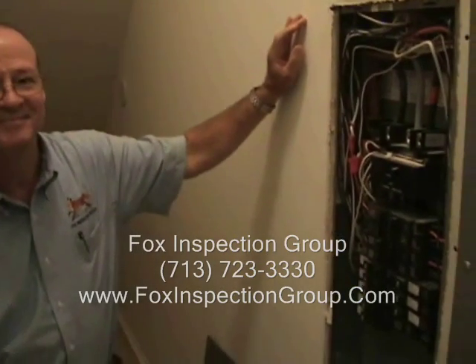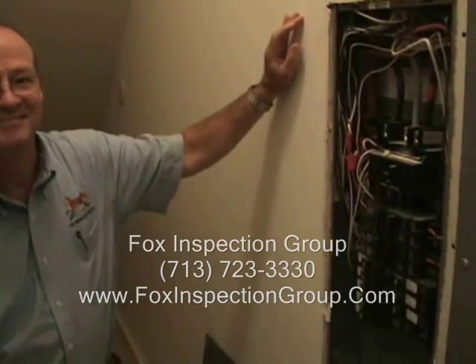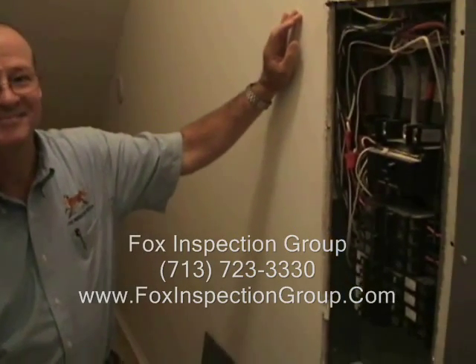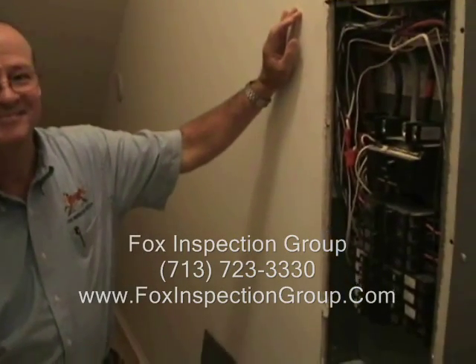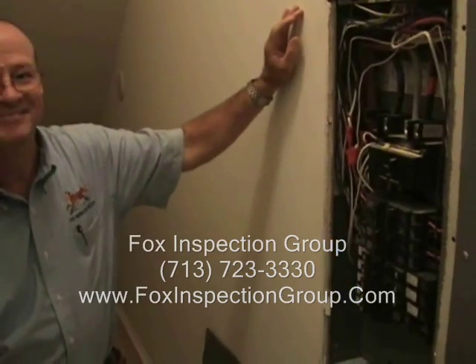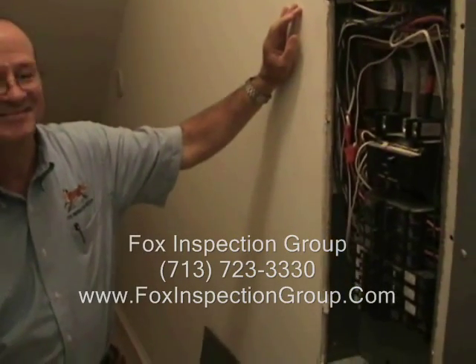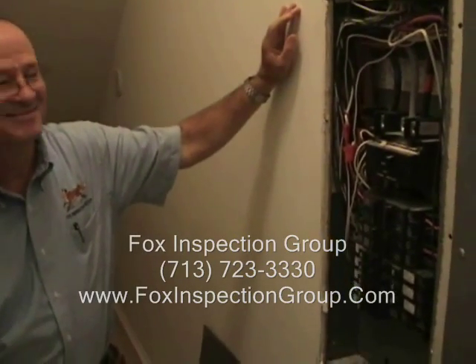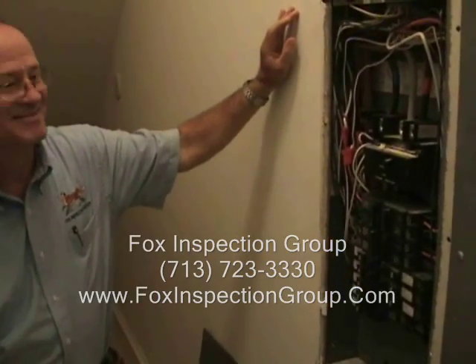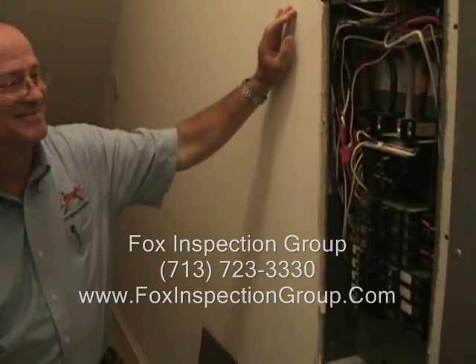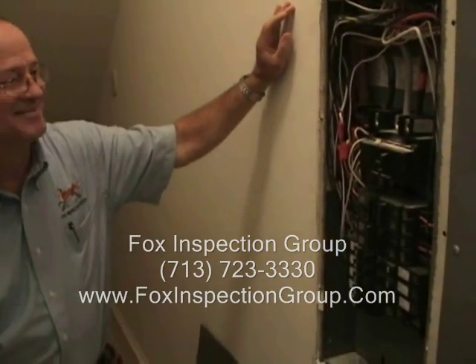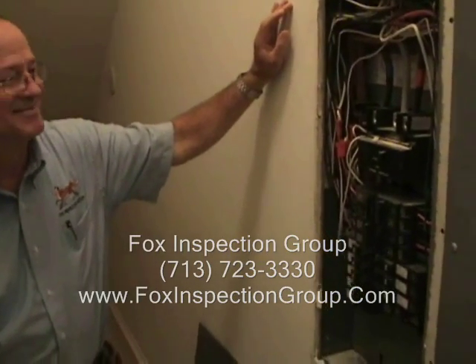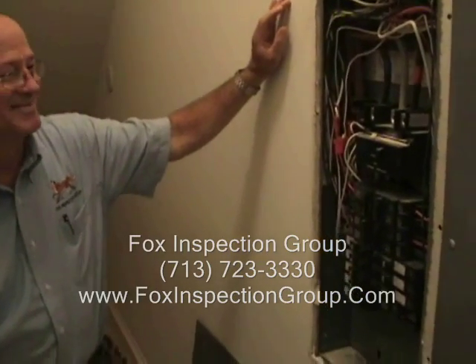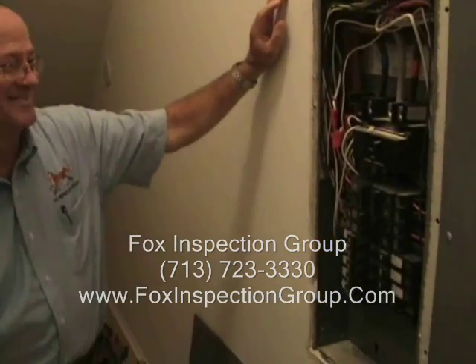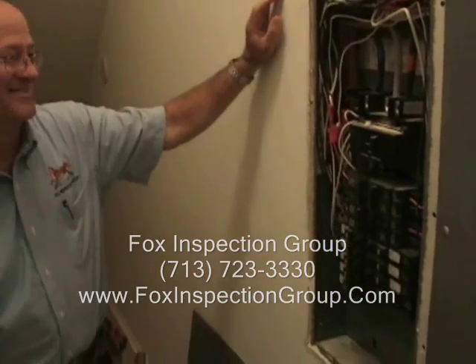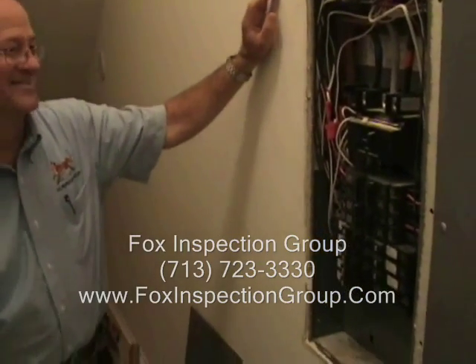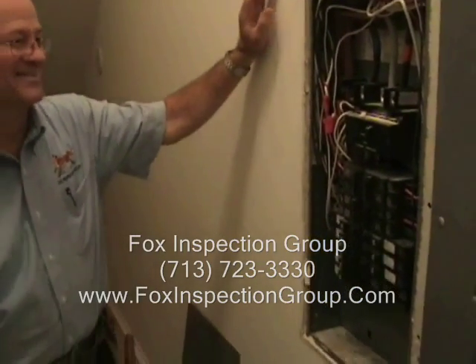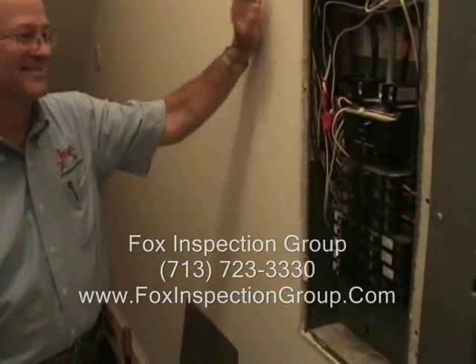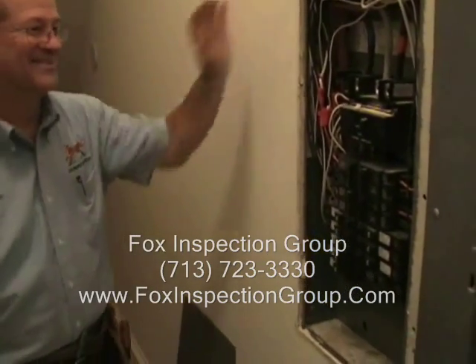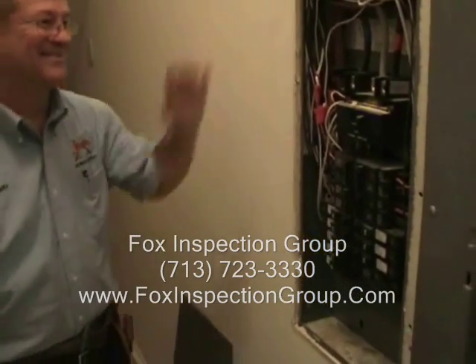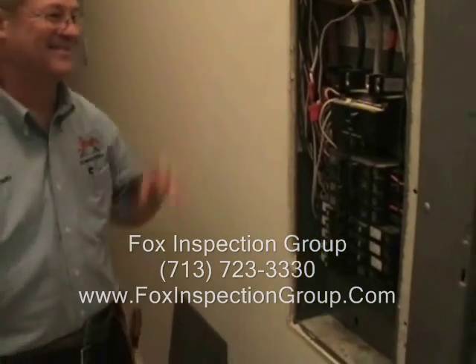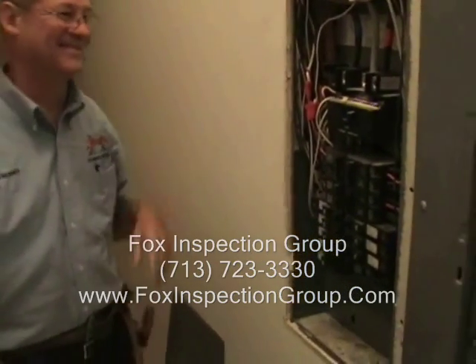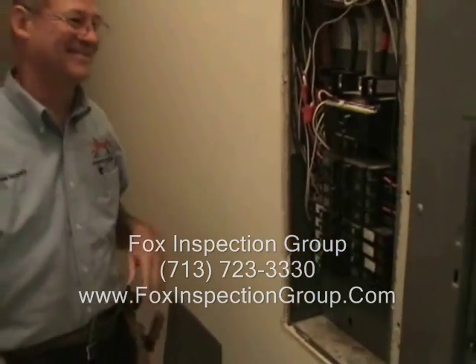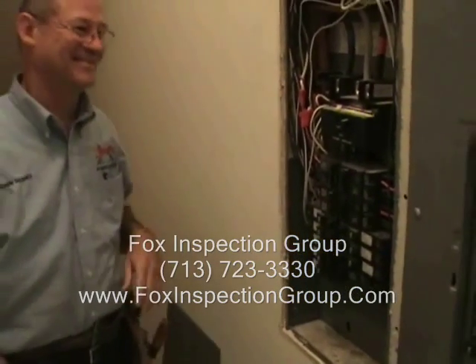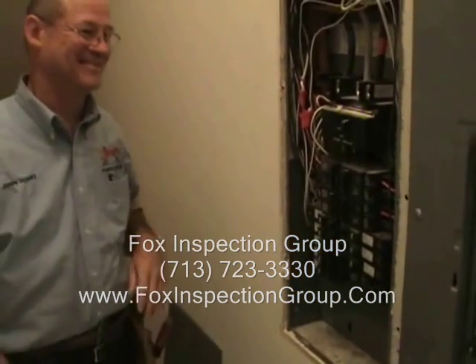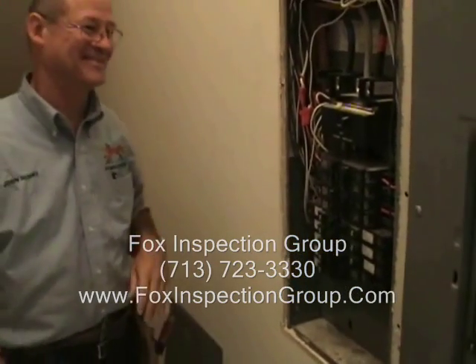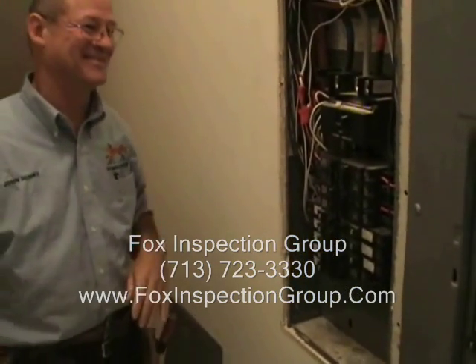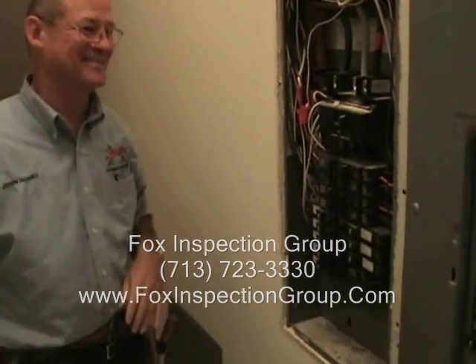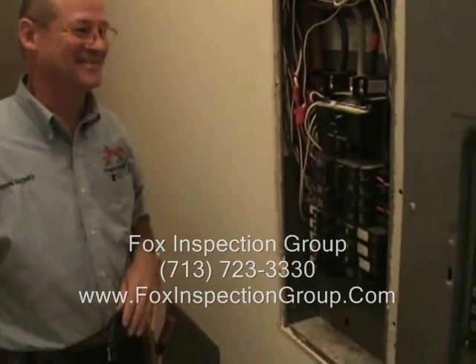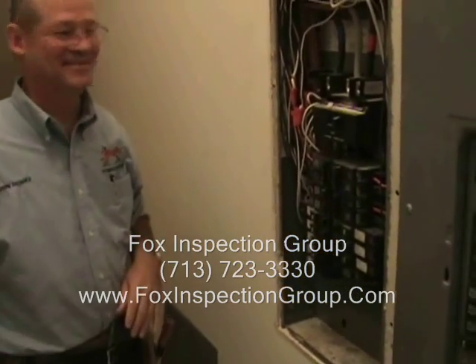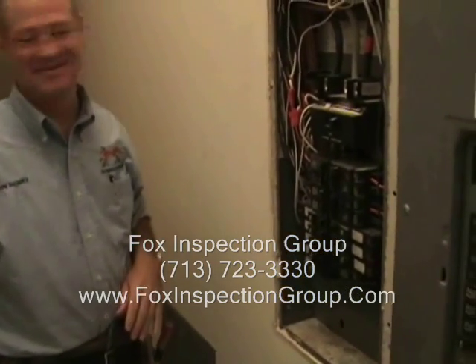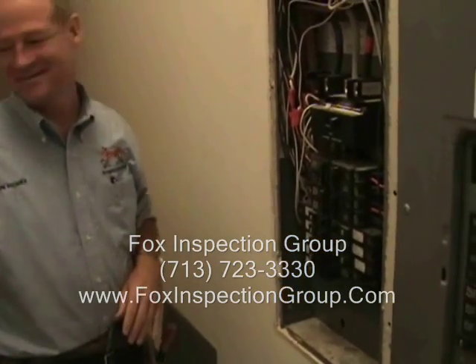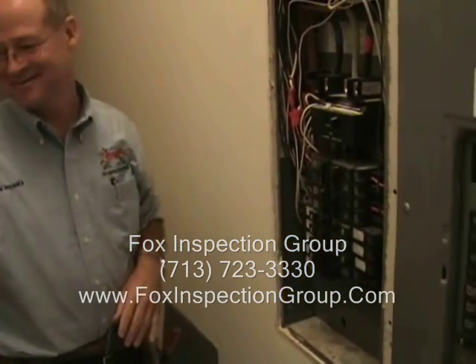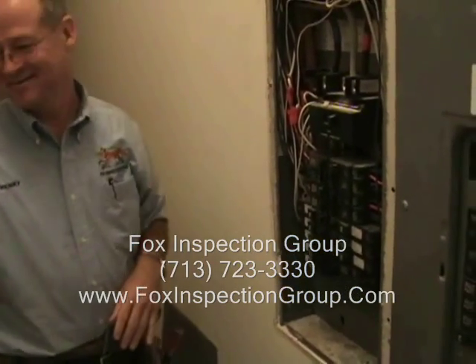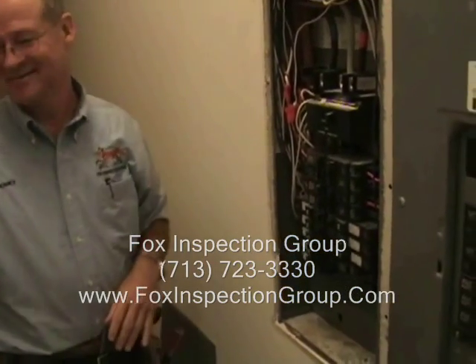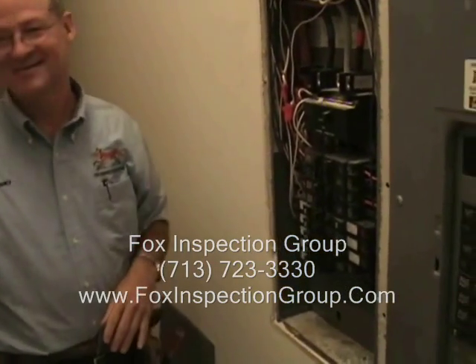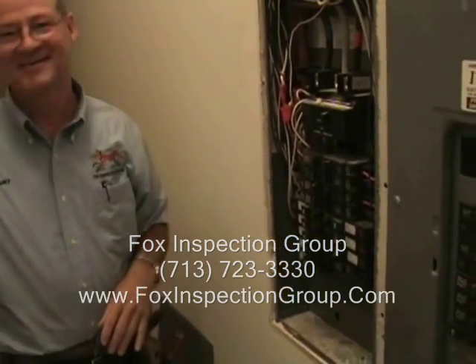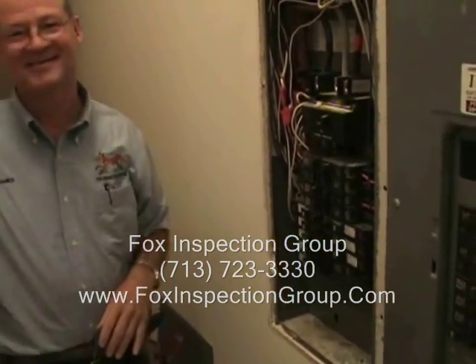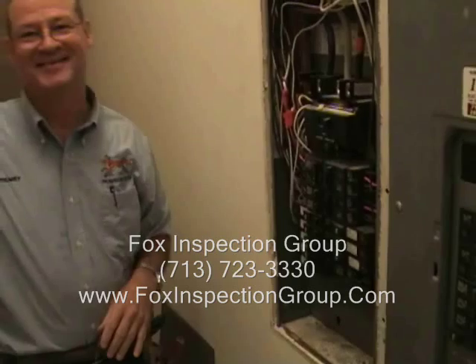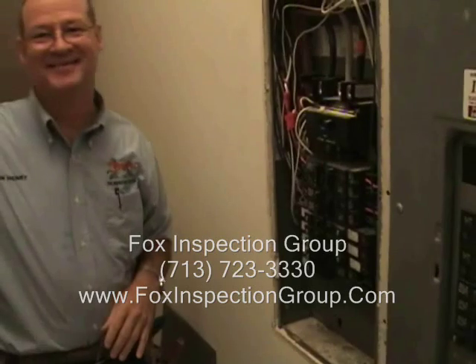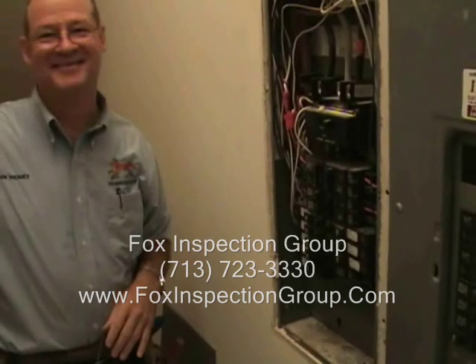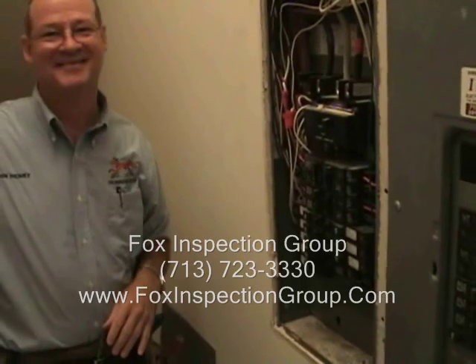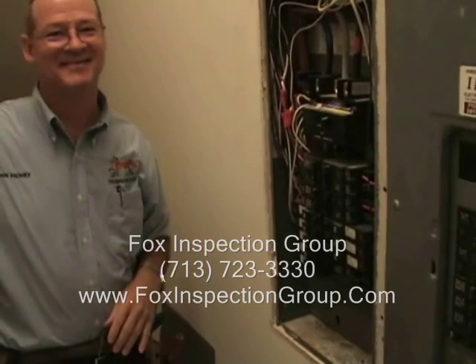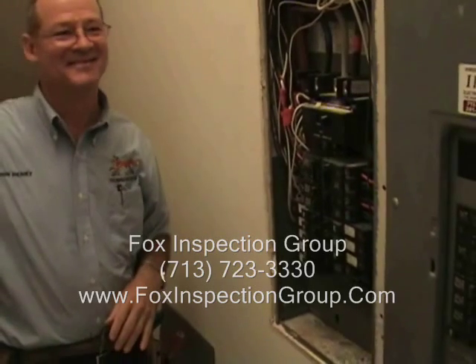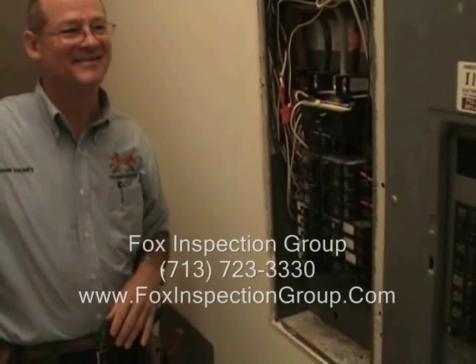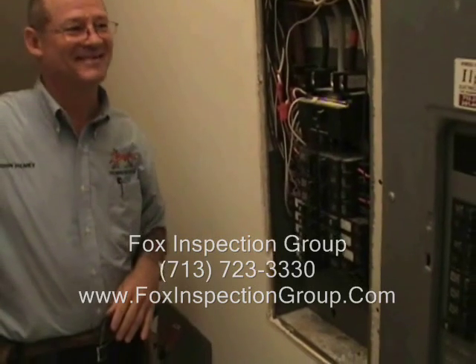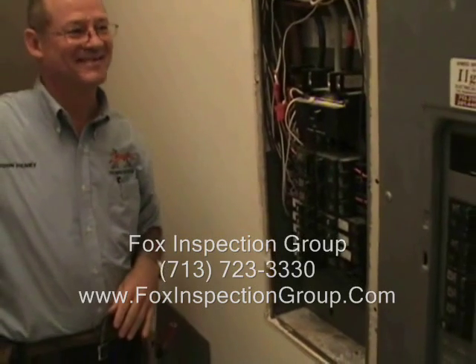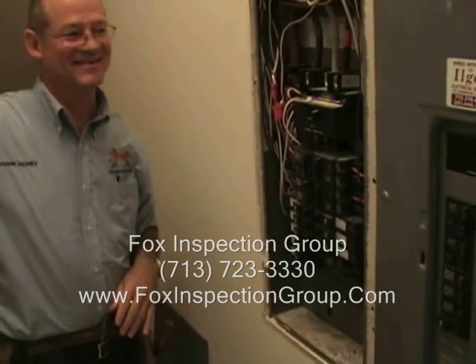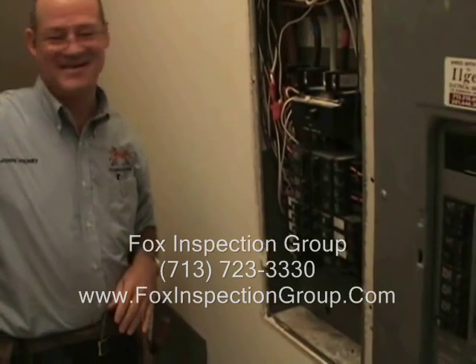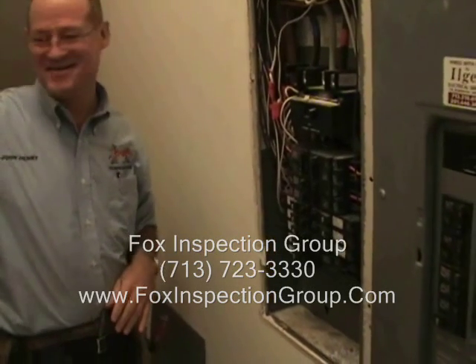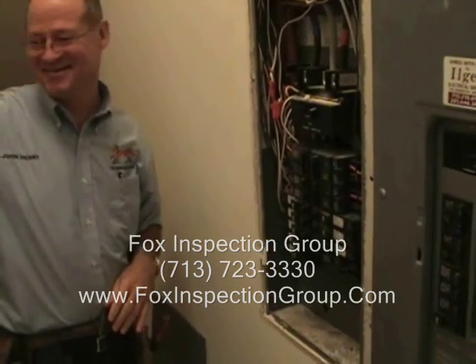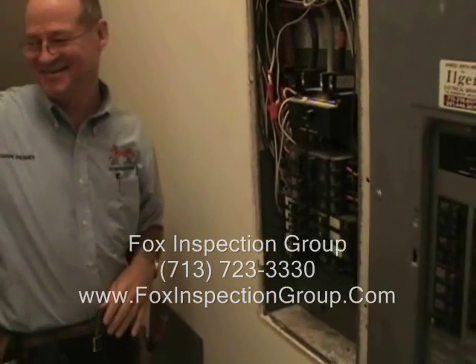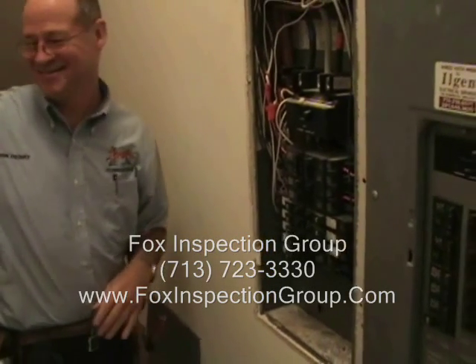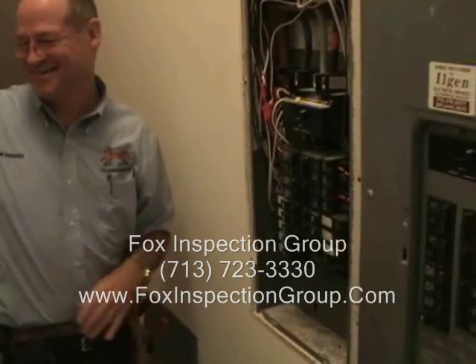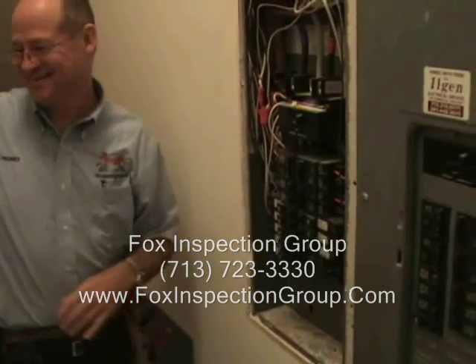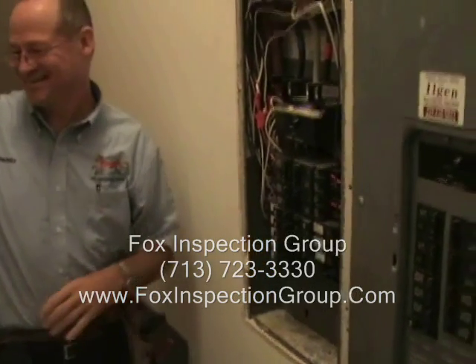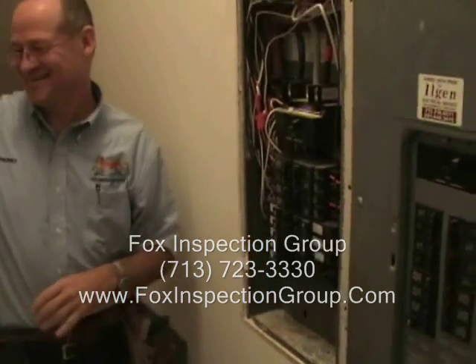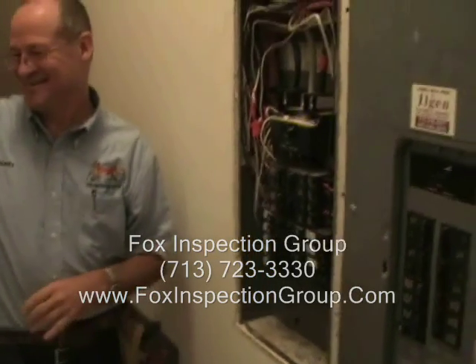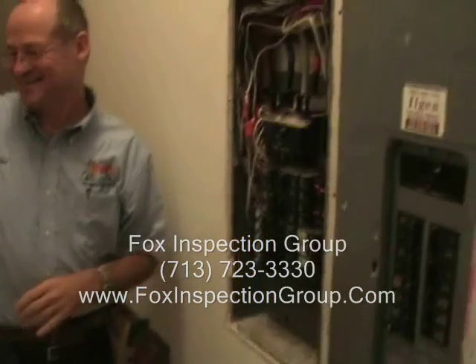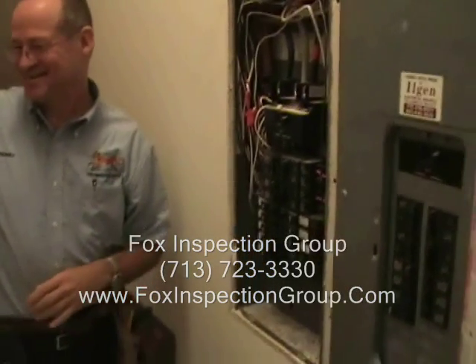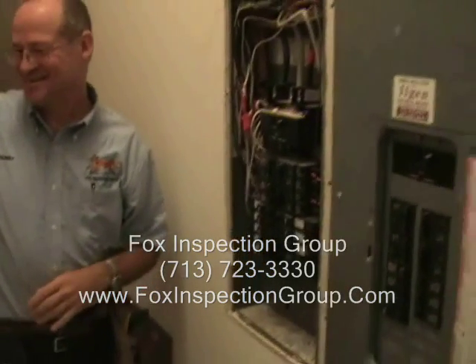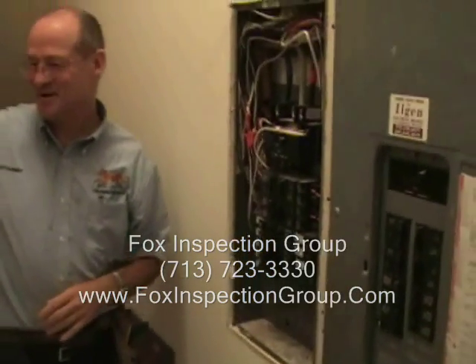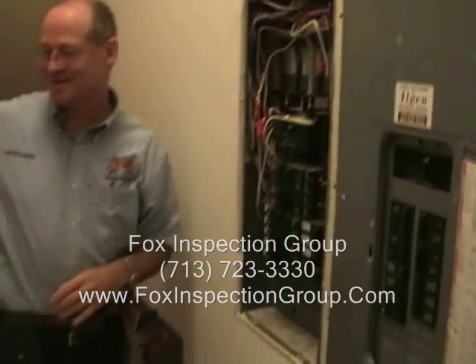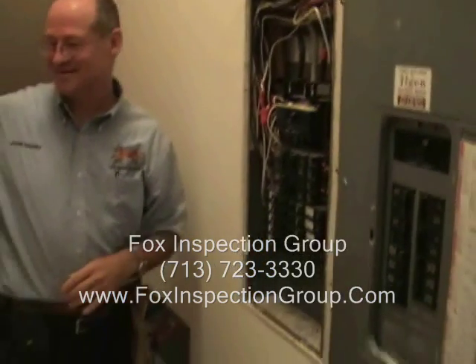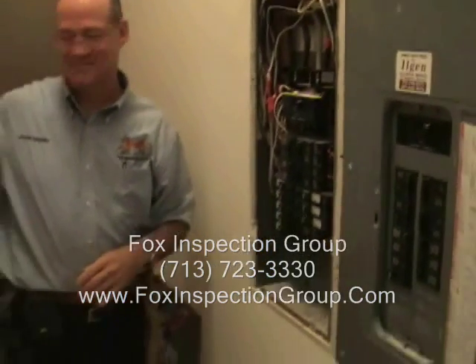Outstanding. Thank you, sir. You got me clarified, and I'll make sure I don't pass on any more bad information. Thank you, sir. You're welcome.